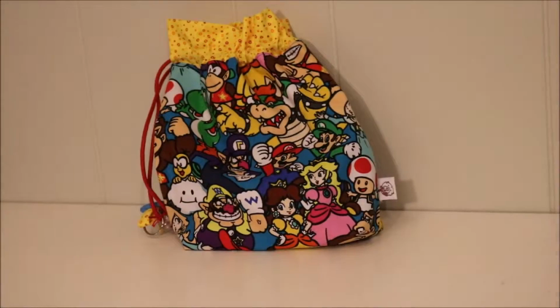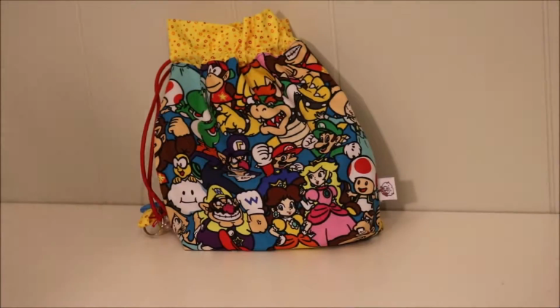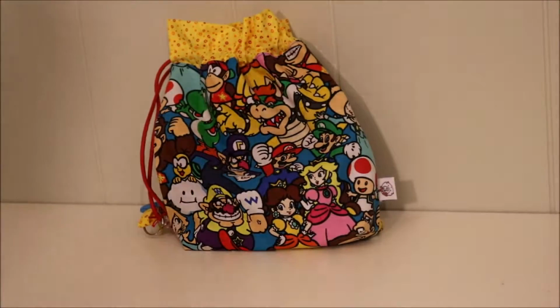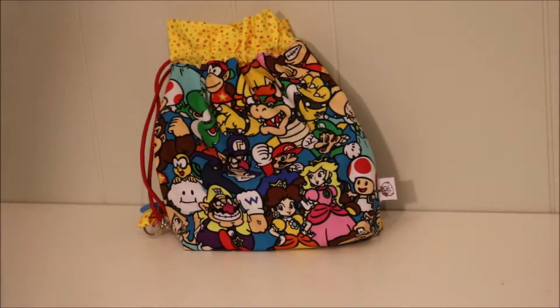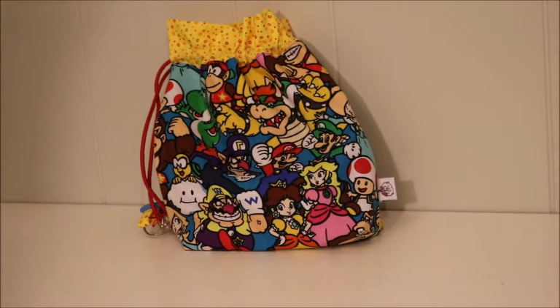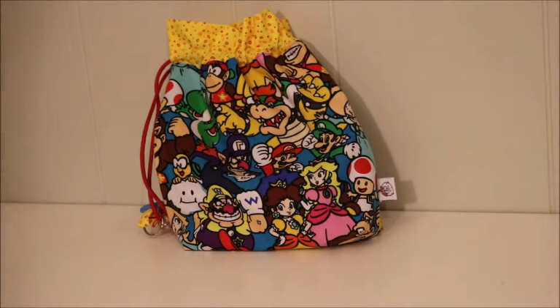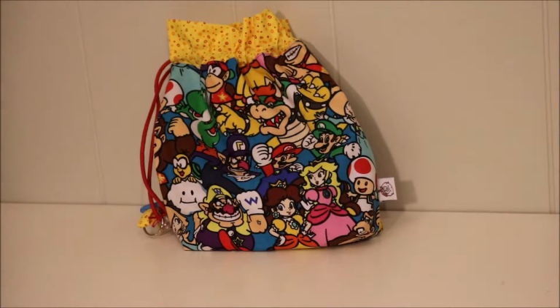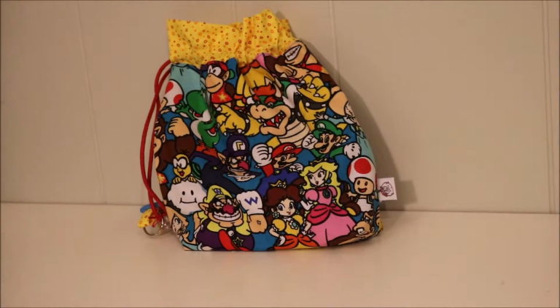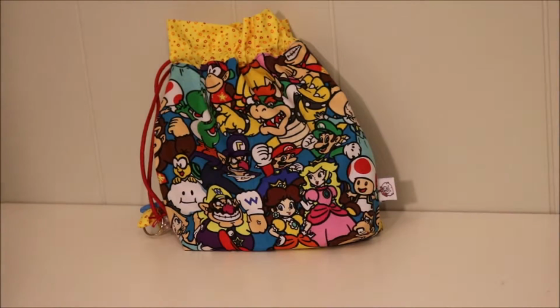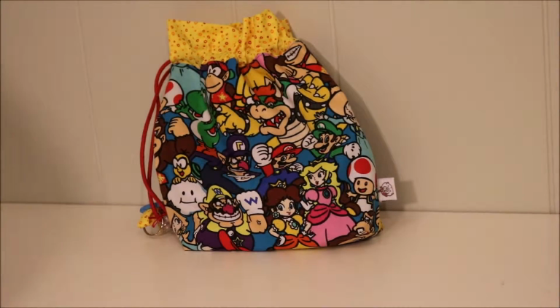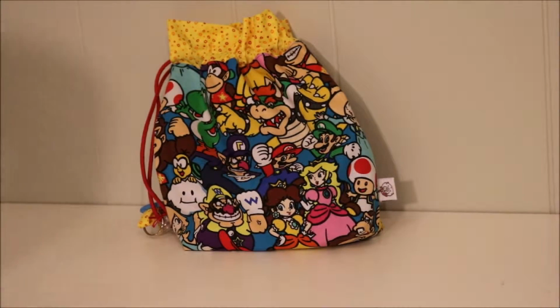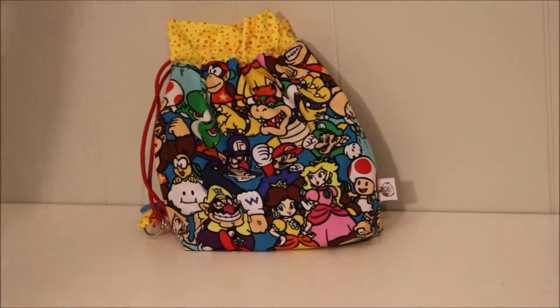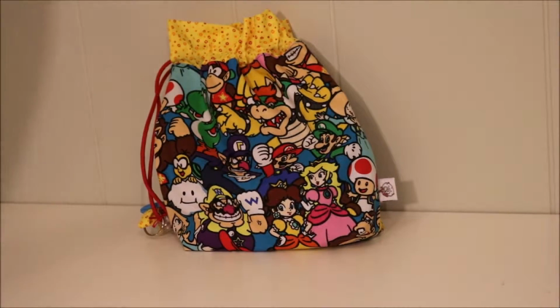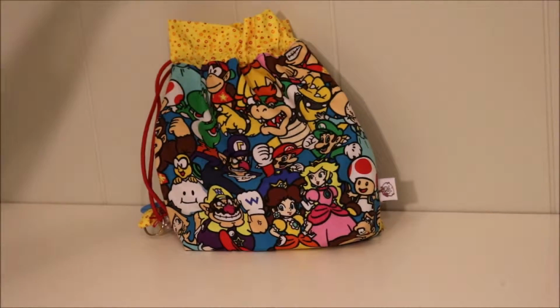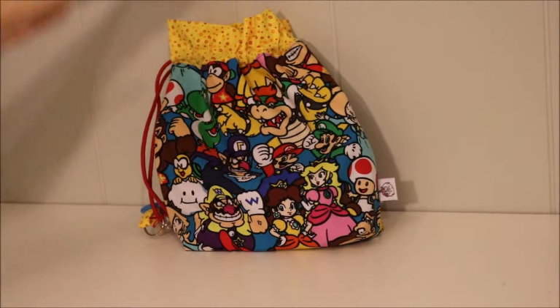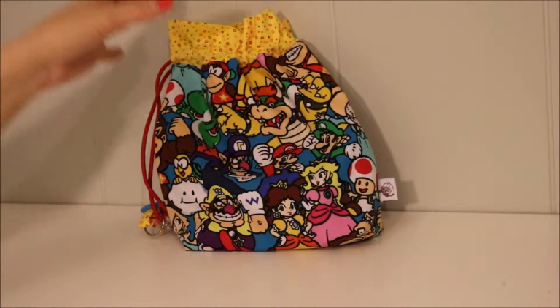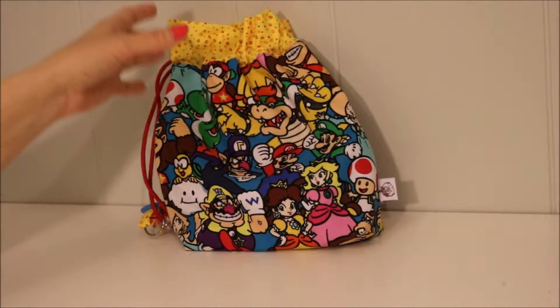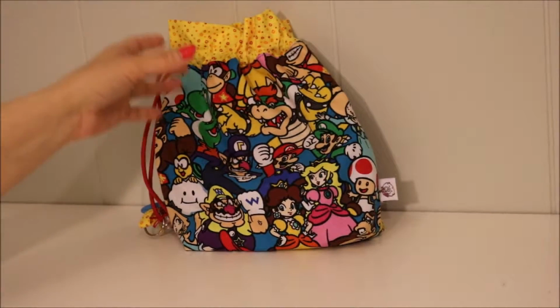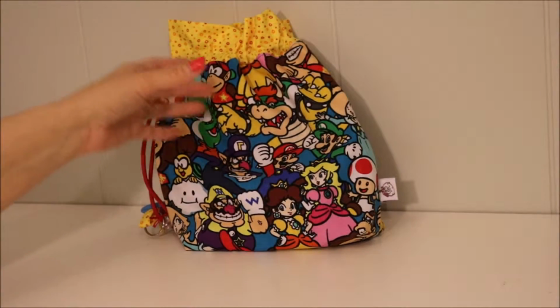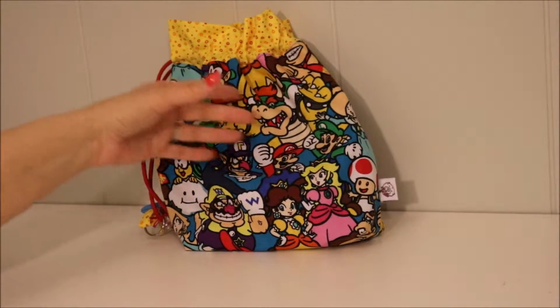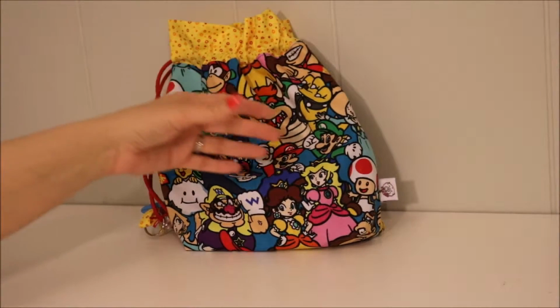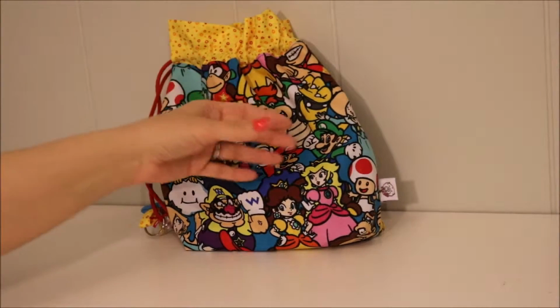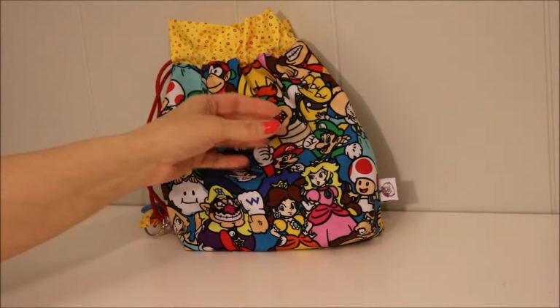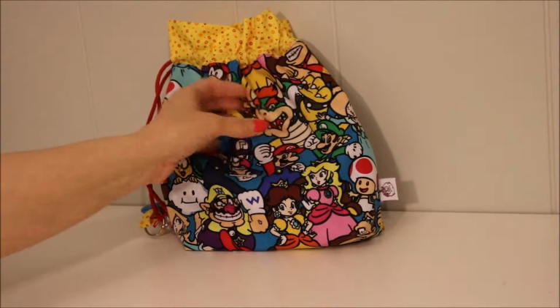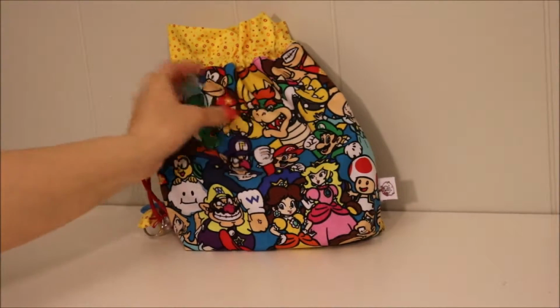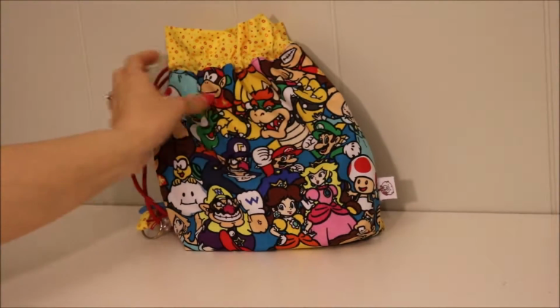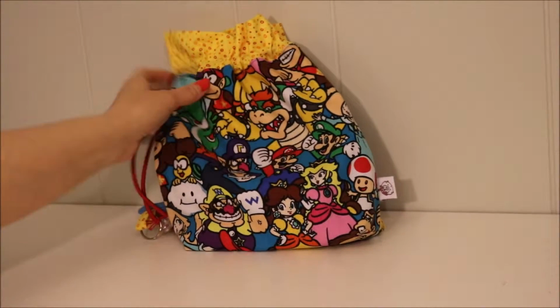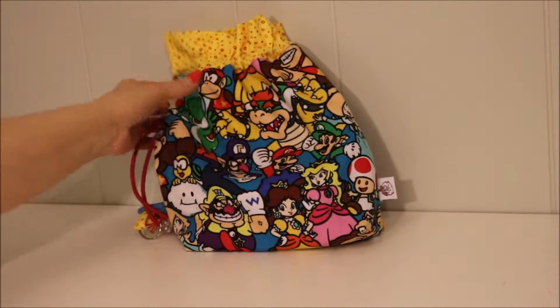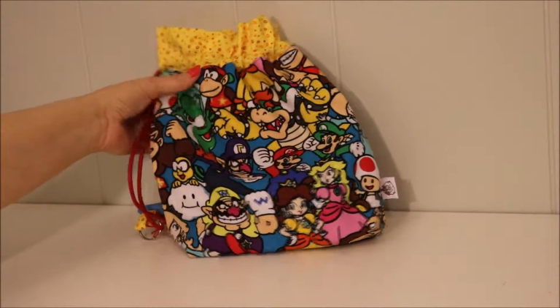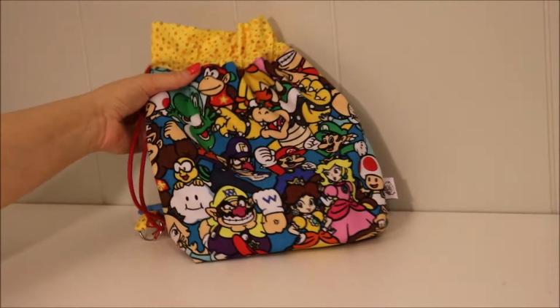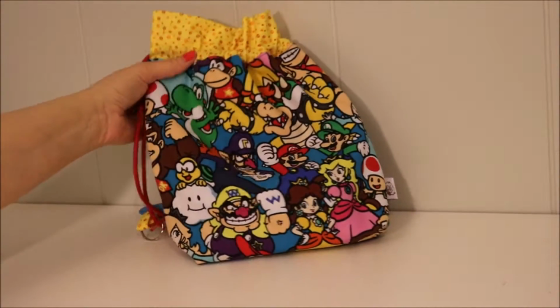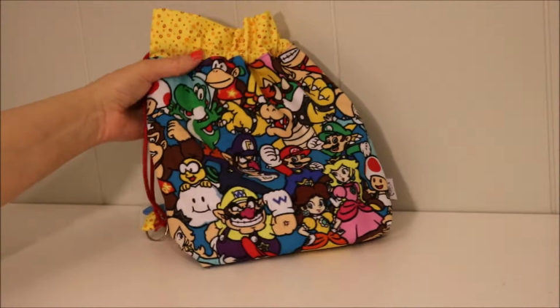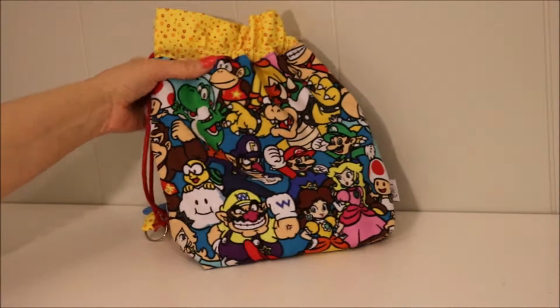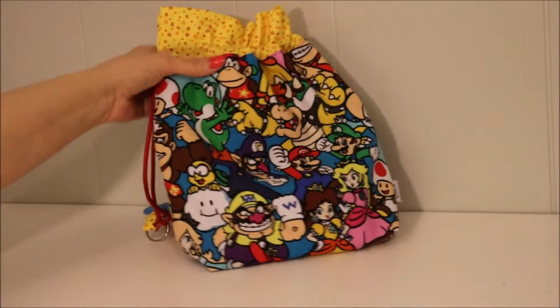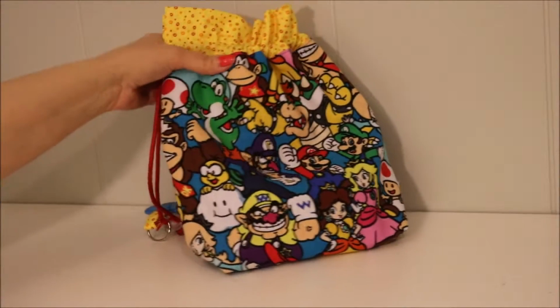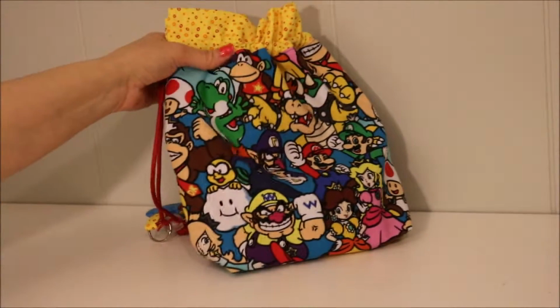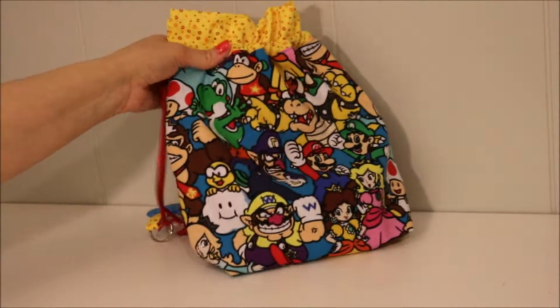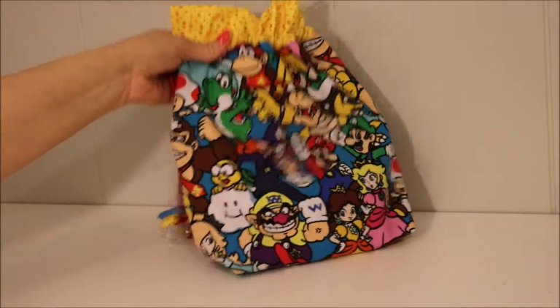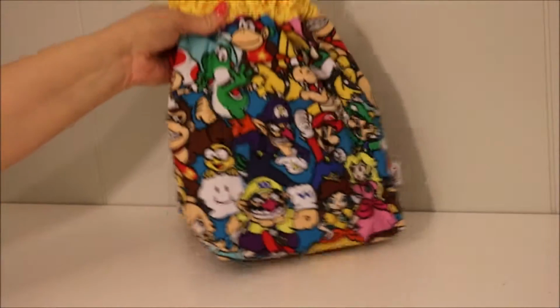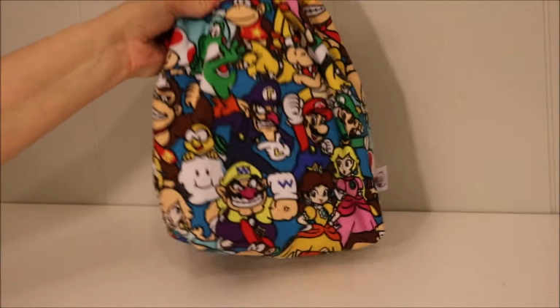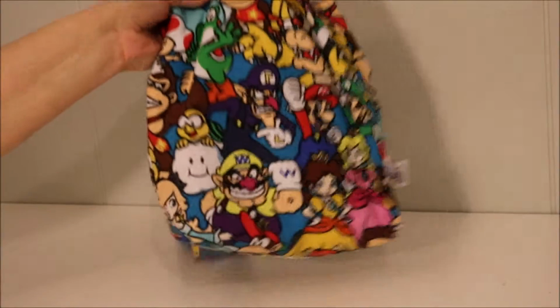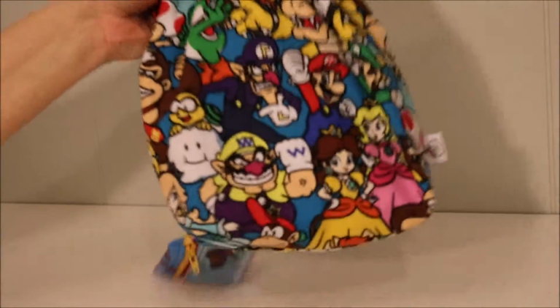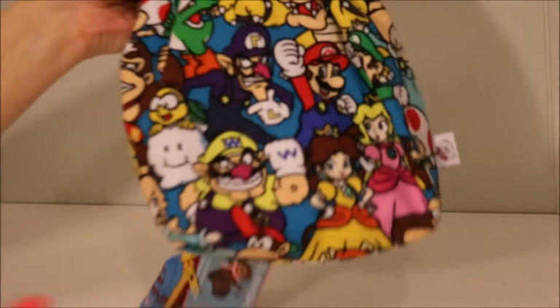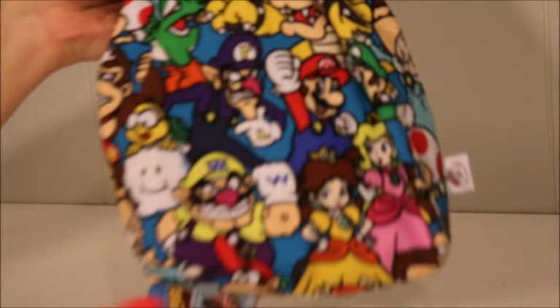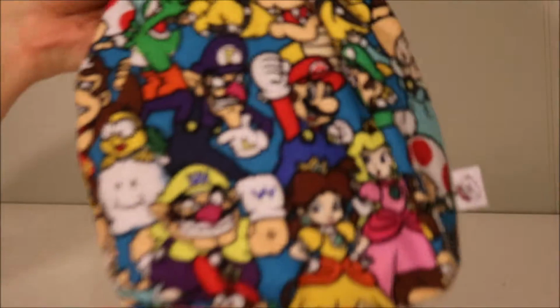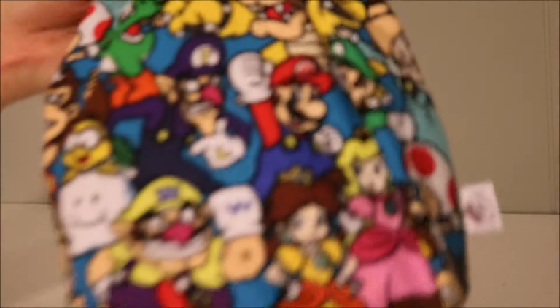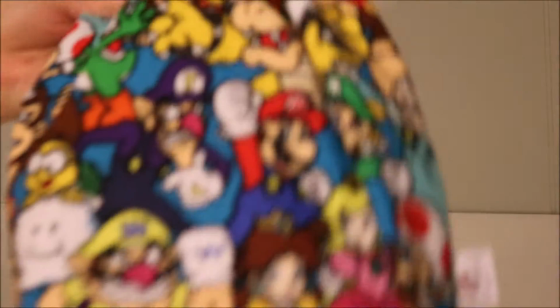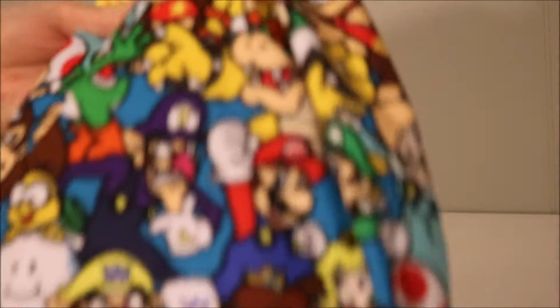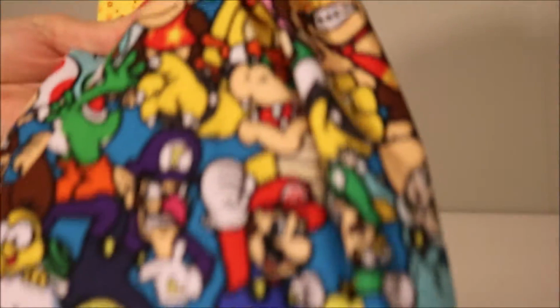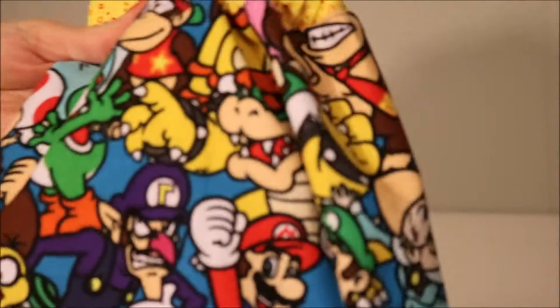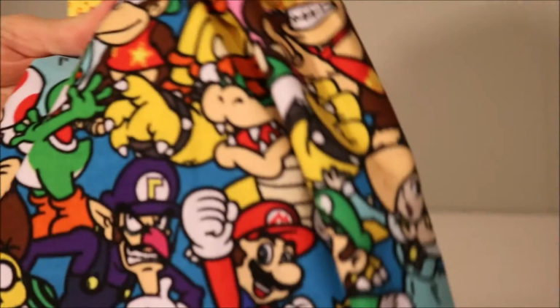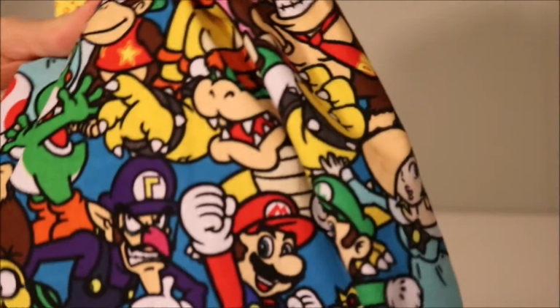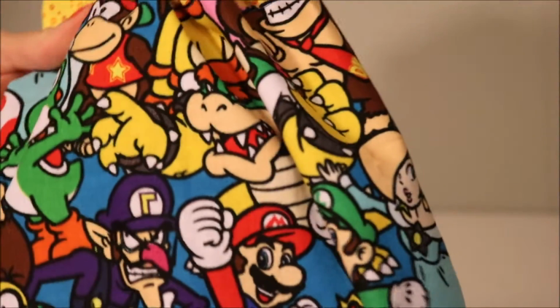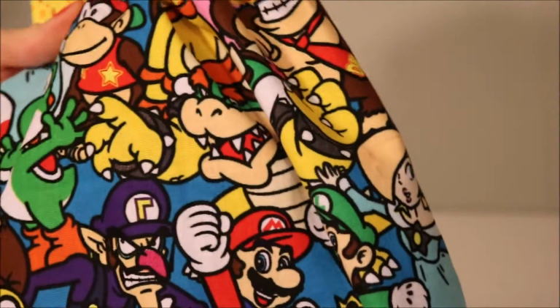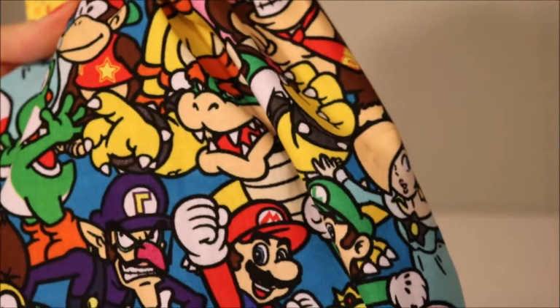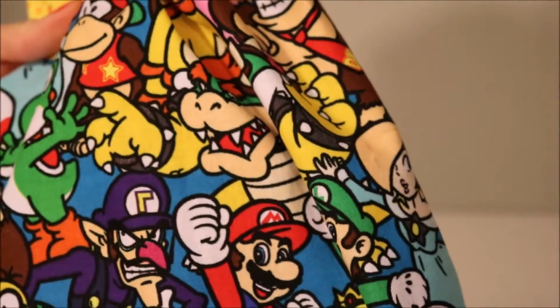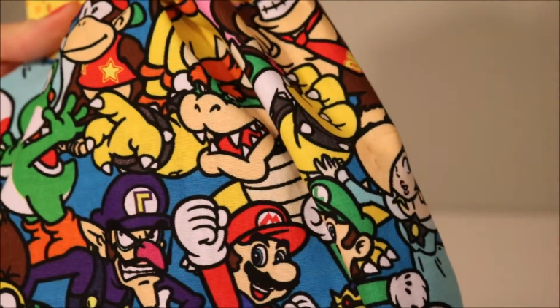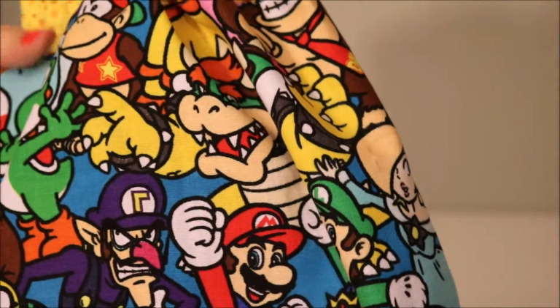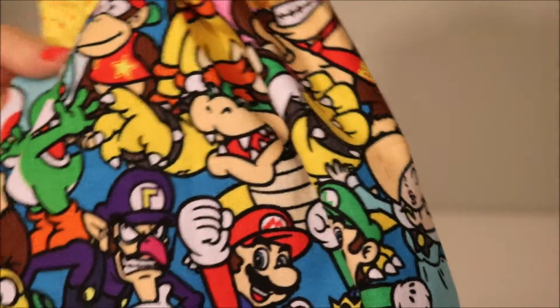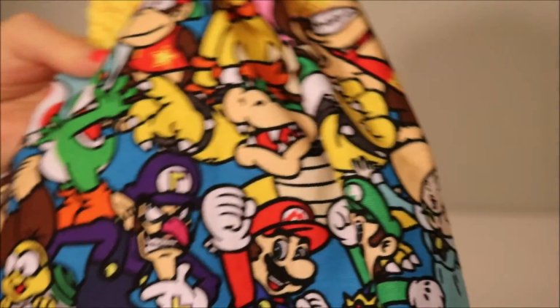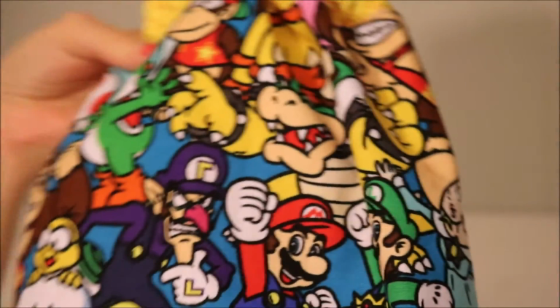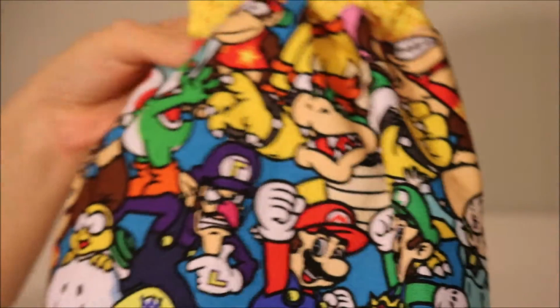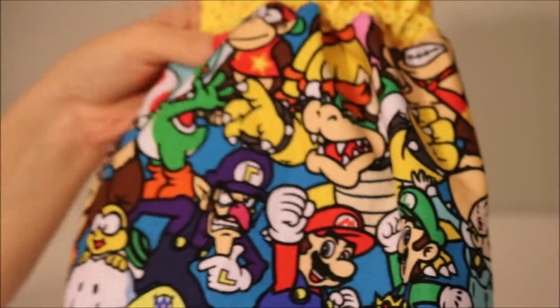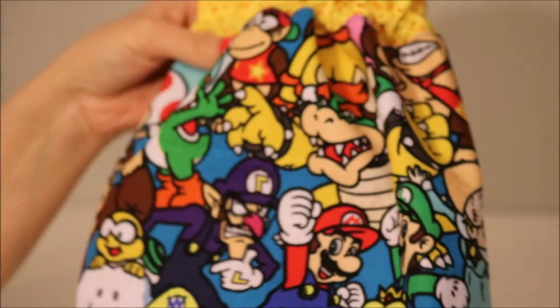Hey guys, so I bought this kit. This is the yarn bag. It is in Super Mario Bros. print.